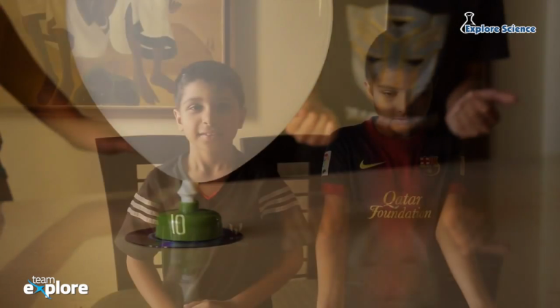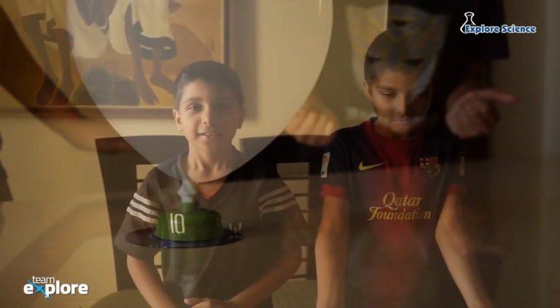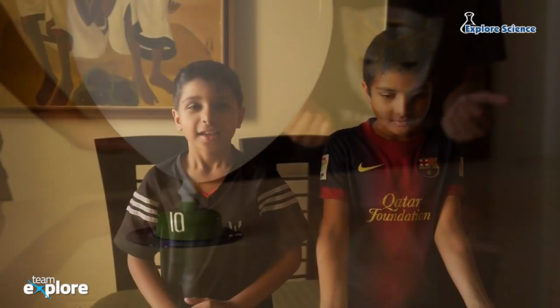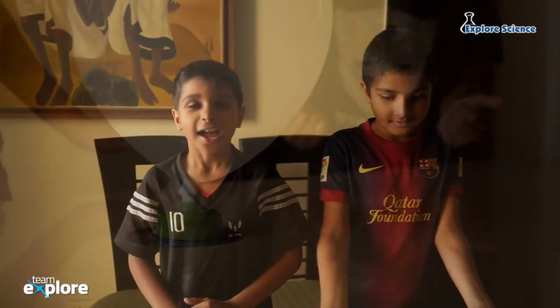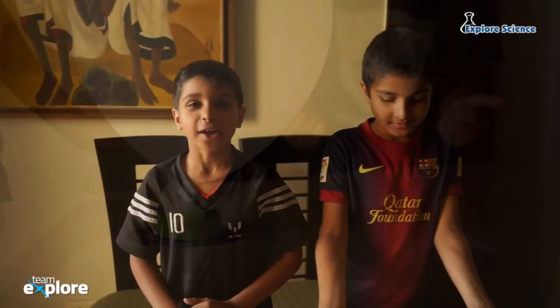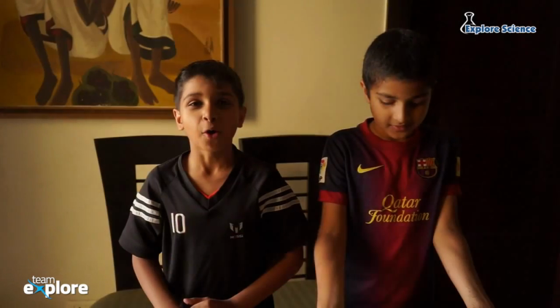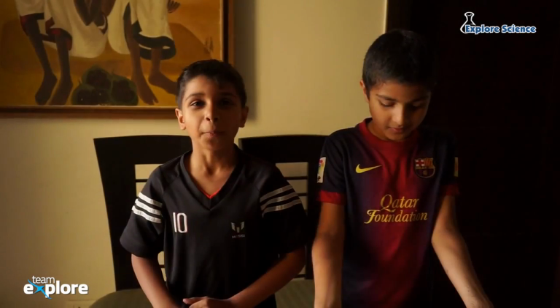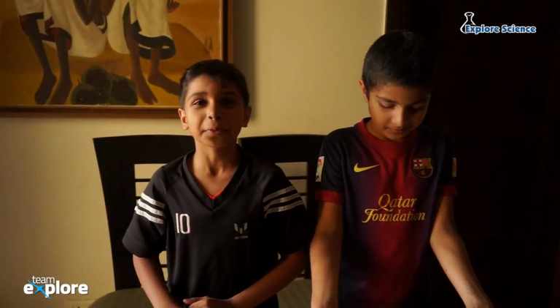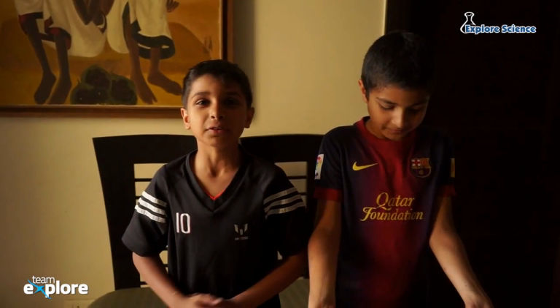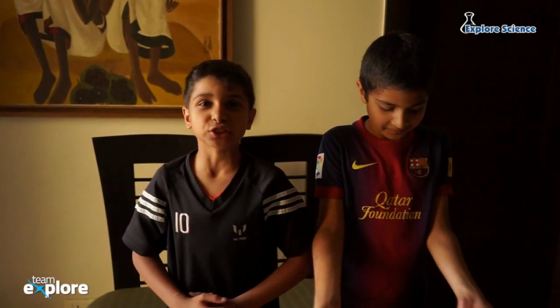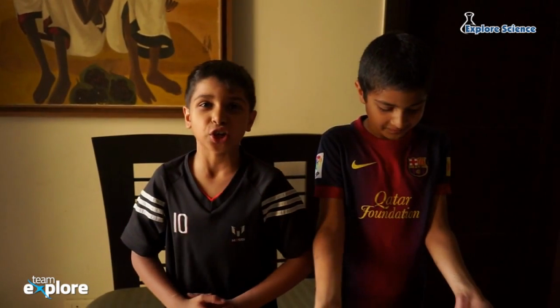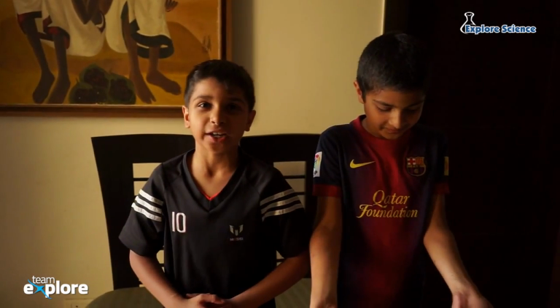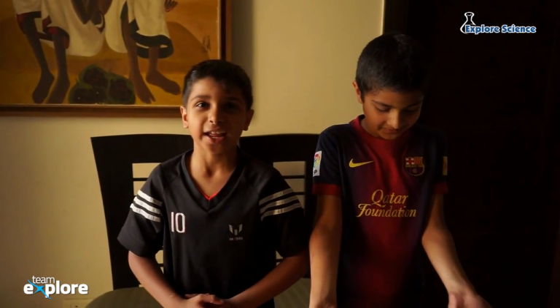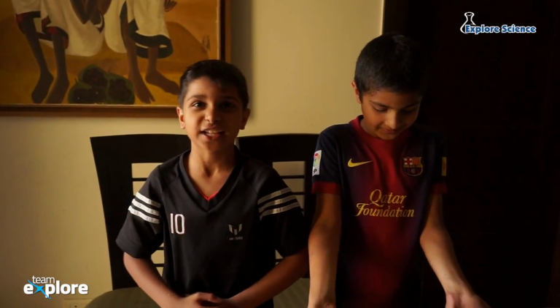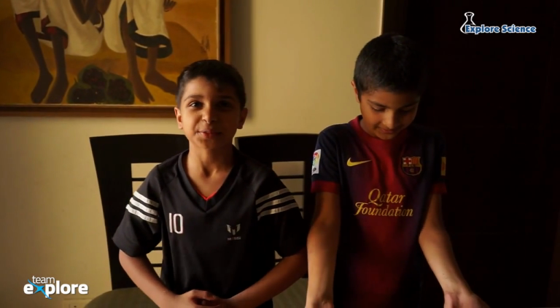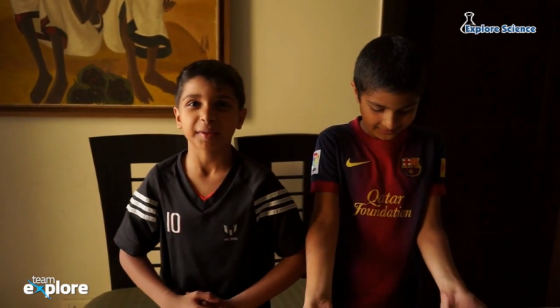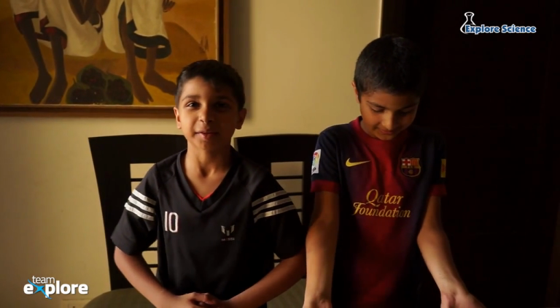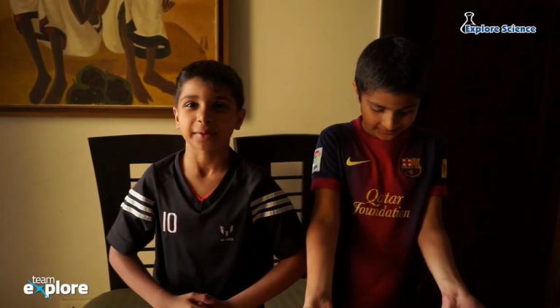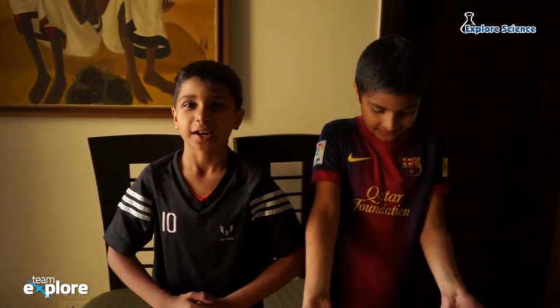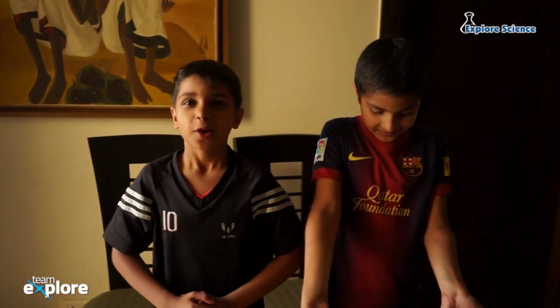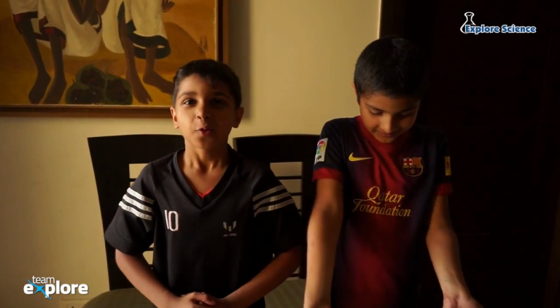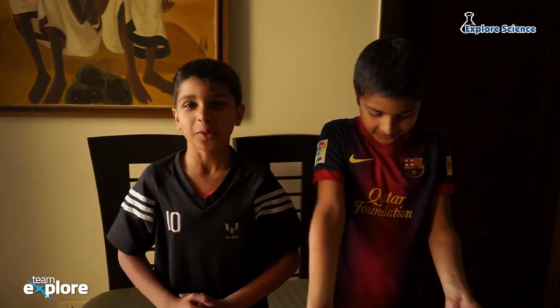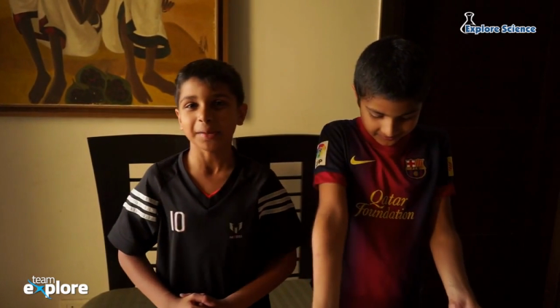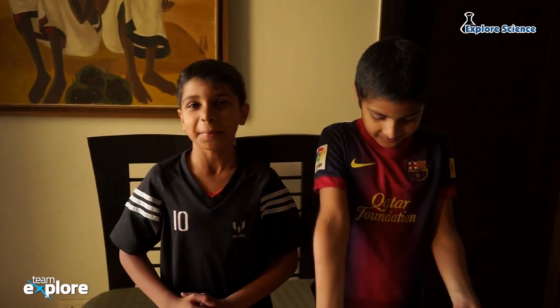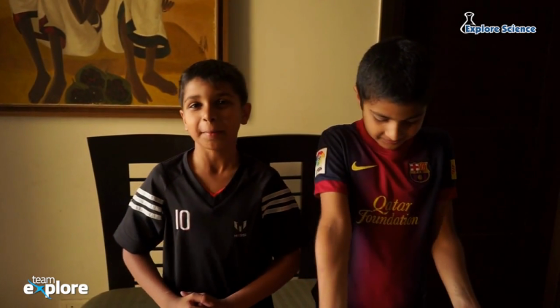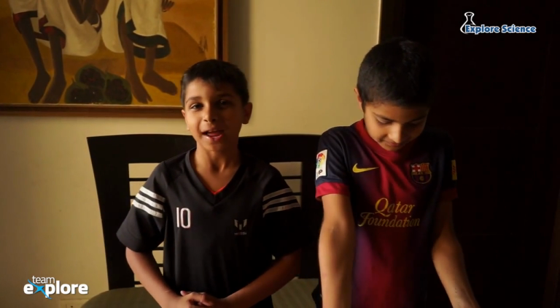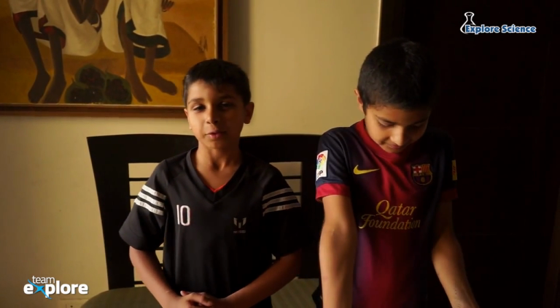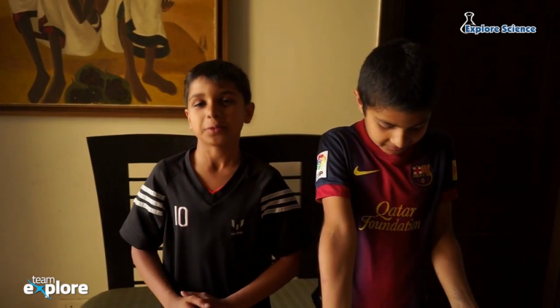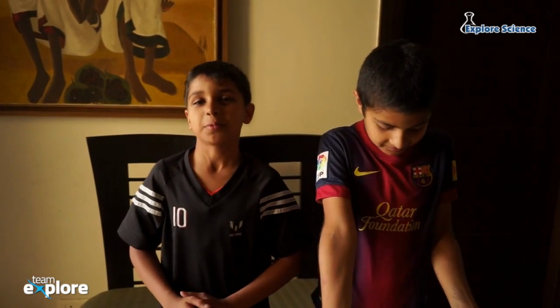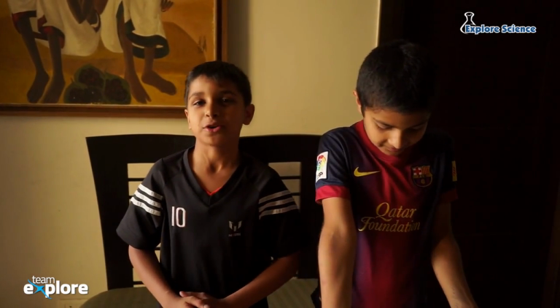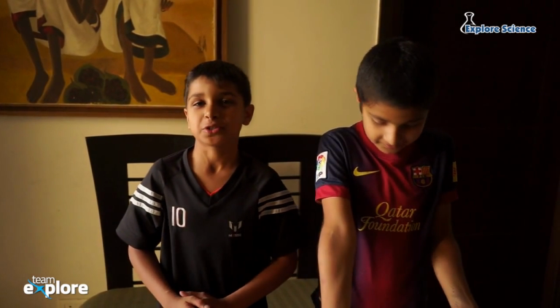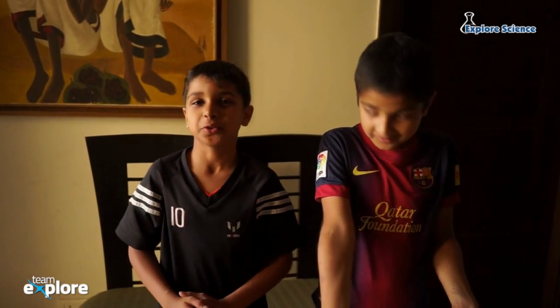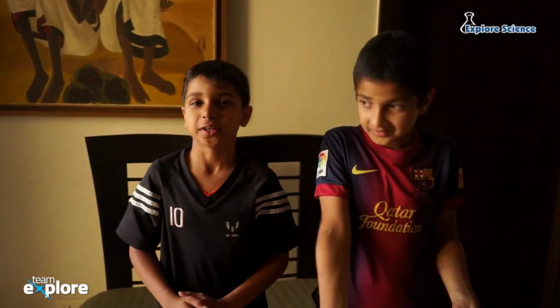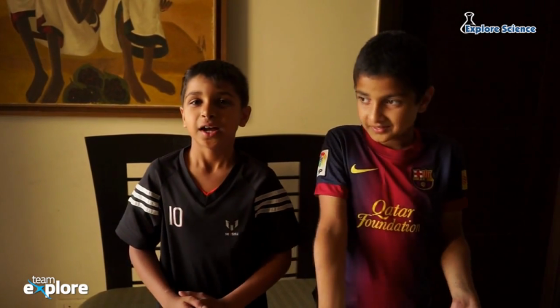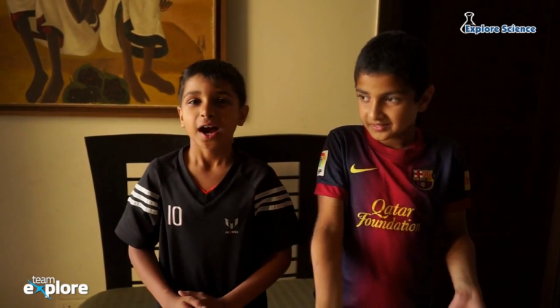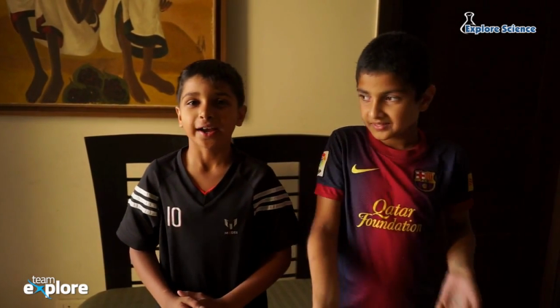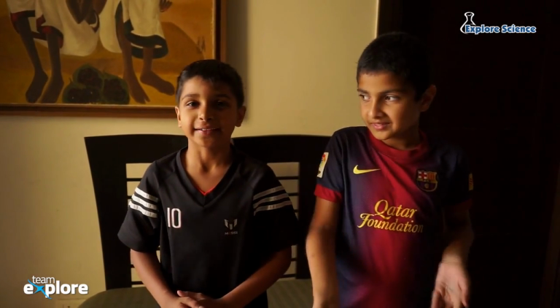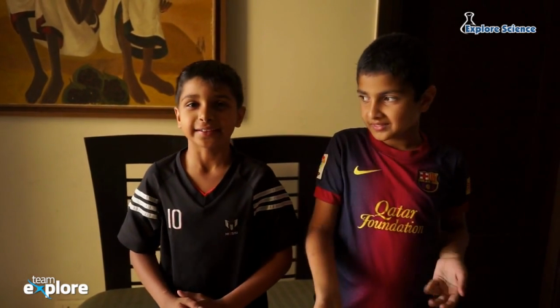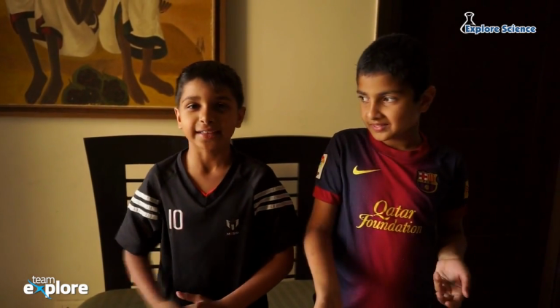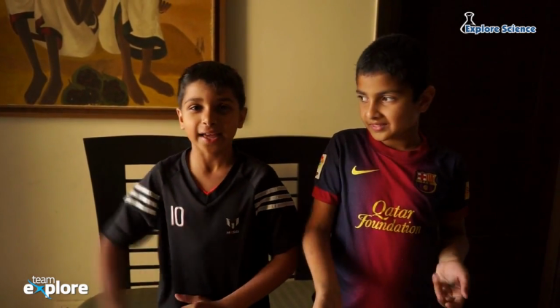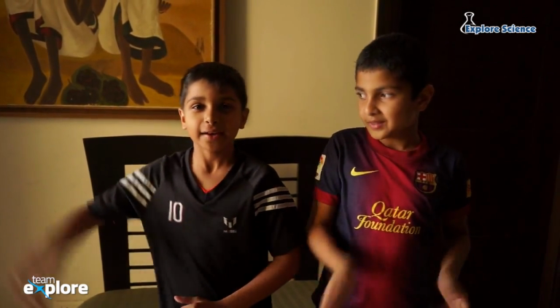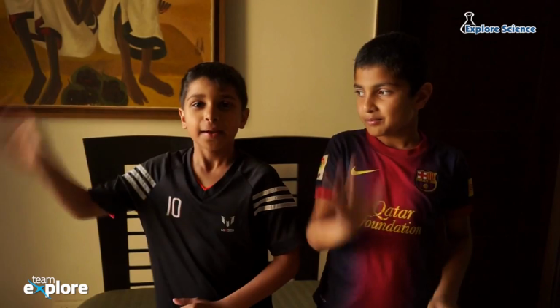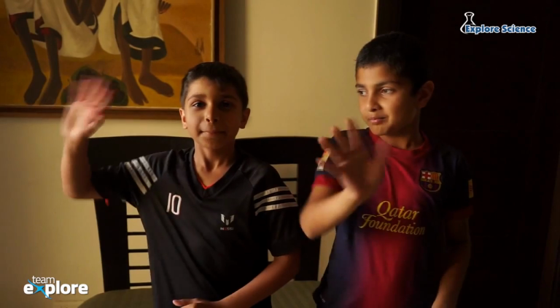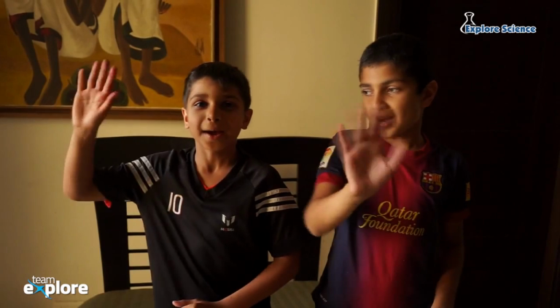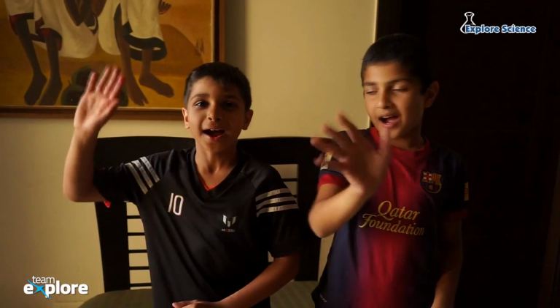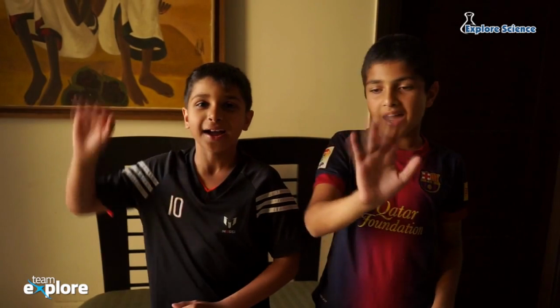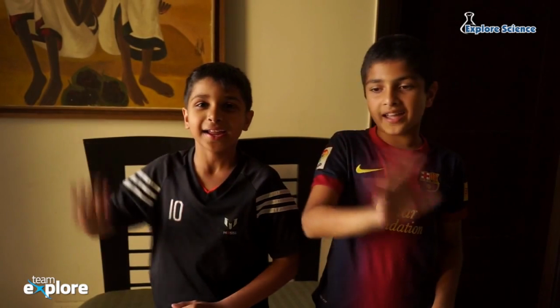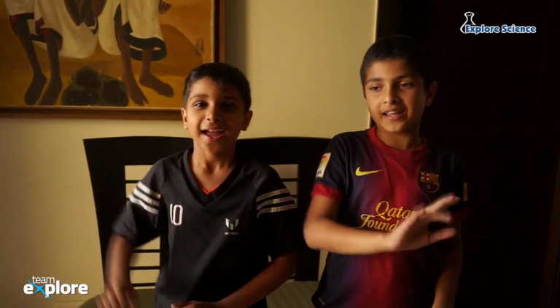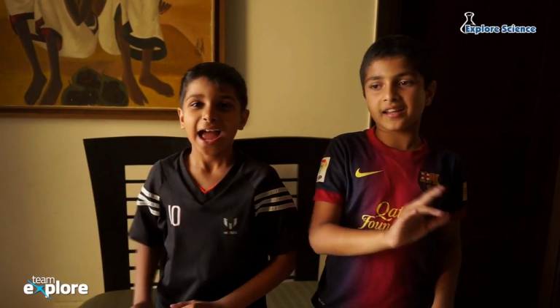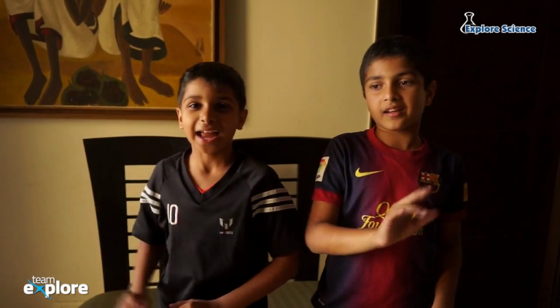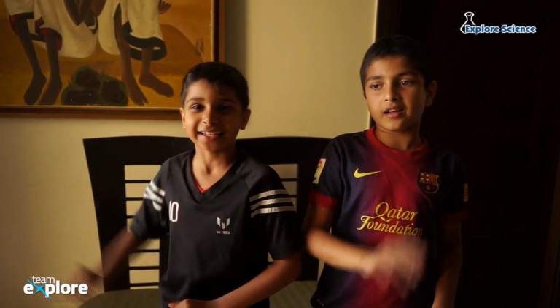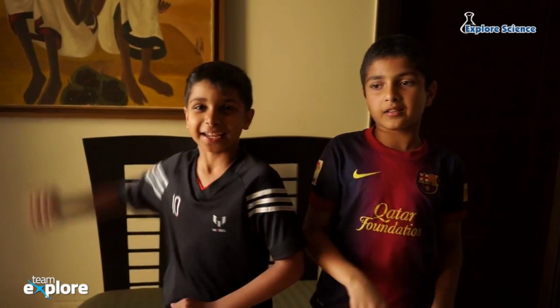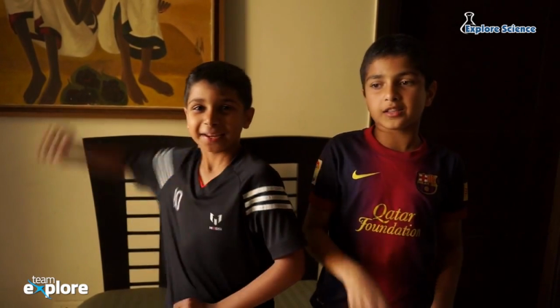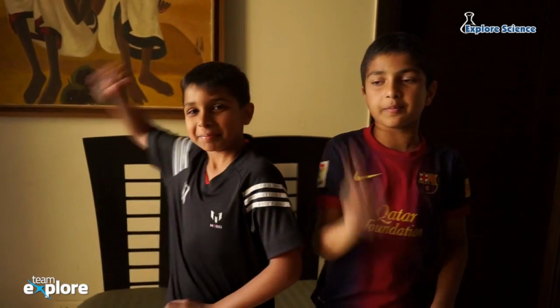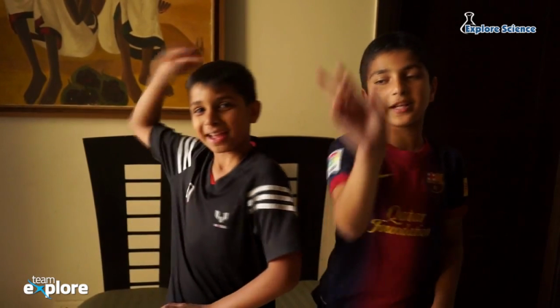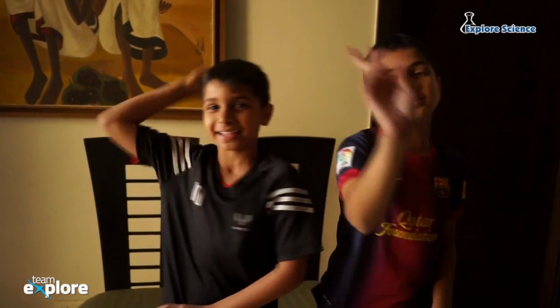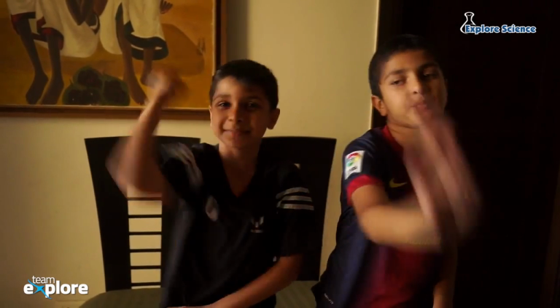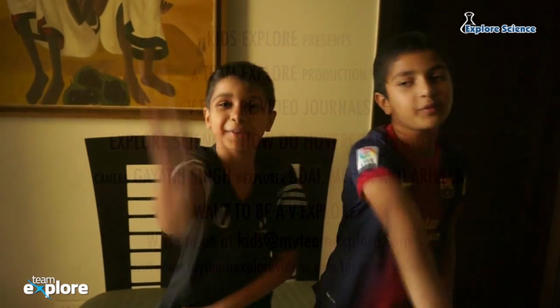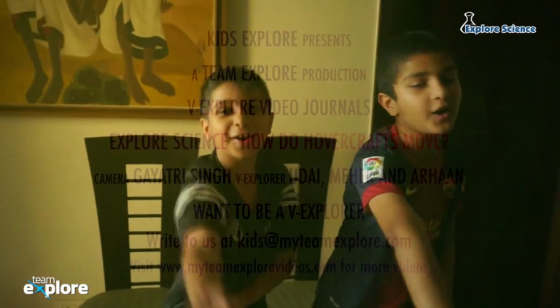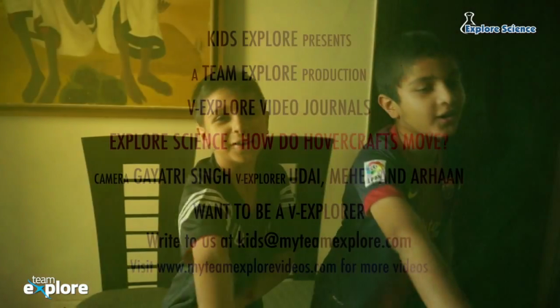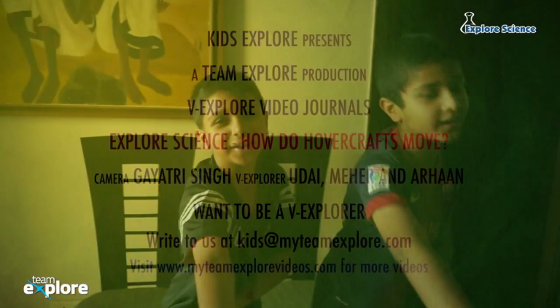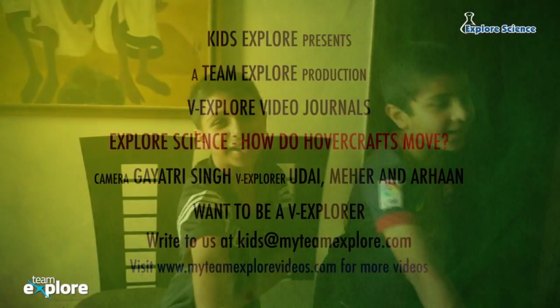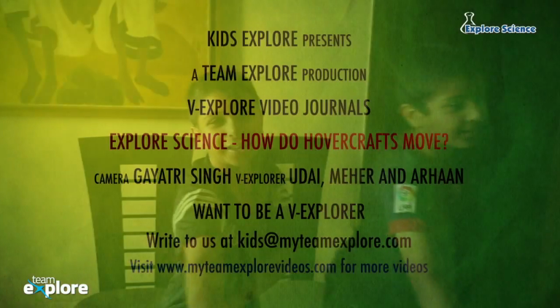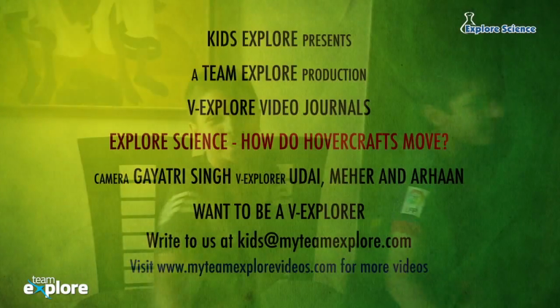I hope you enjoyed our experiment. We'll be back with more soon. Until then, bye and keep exploring!